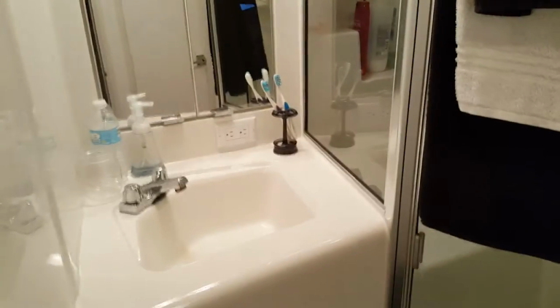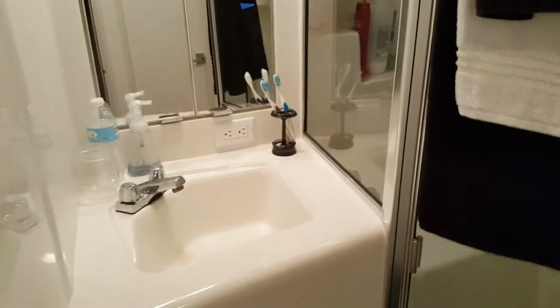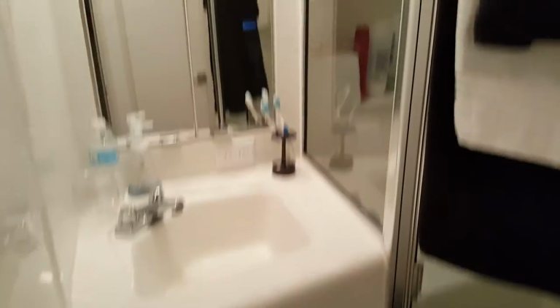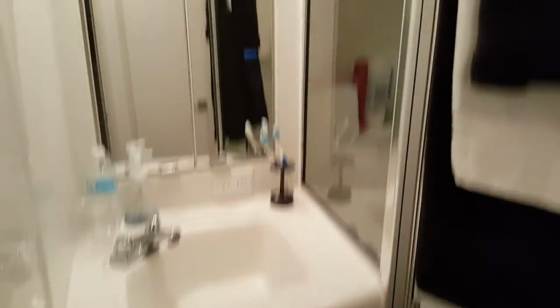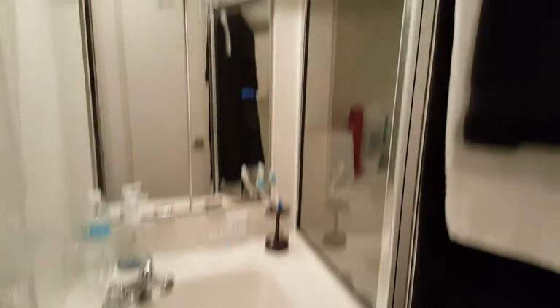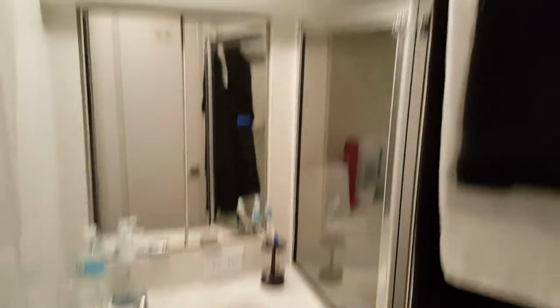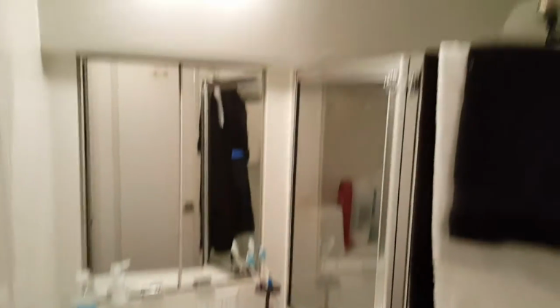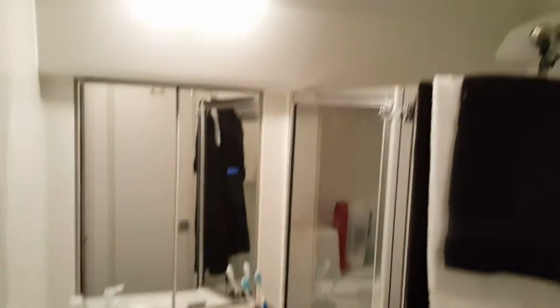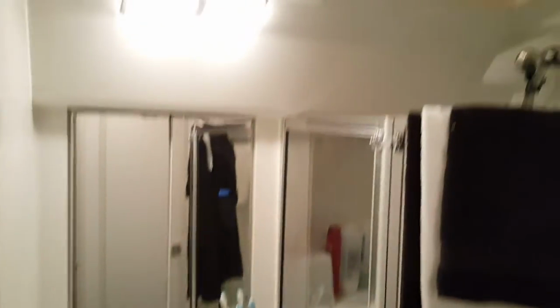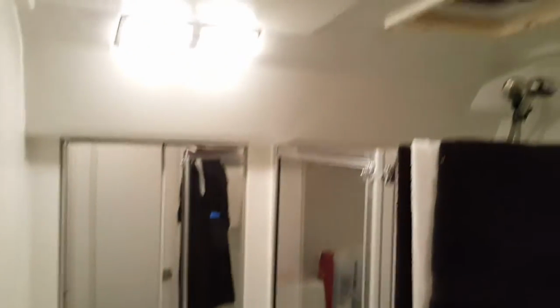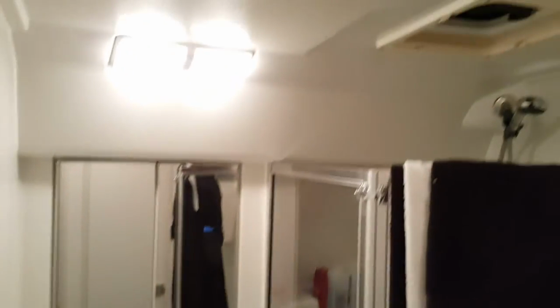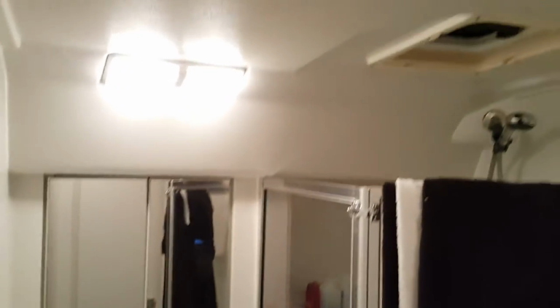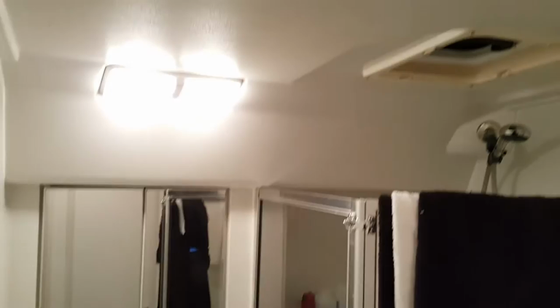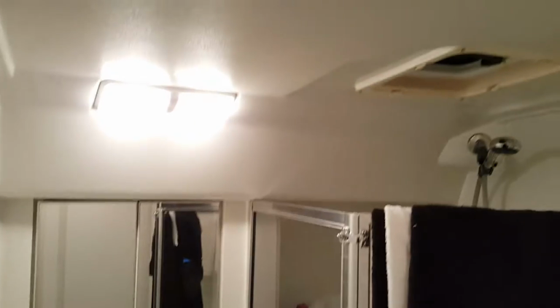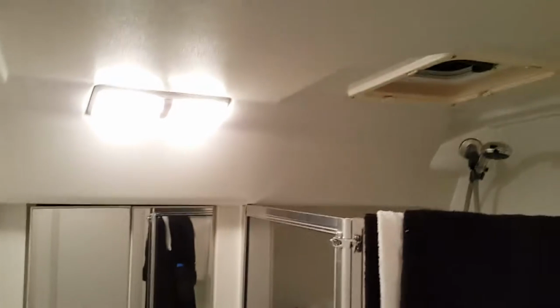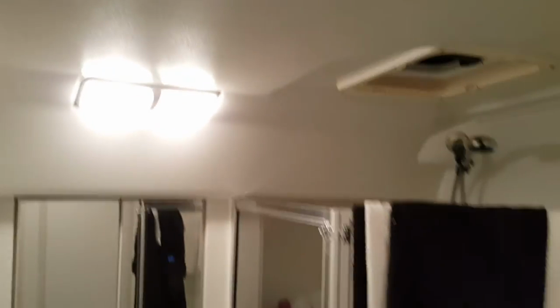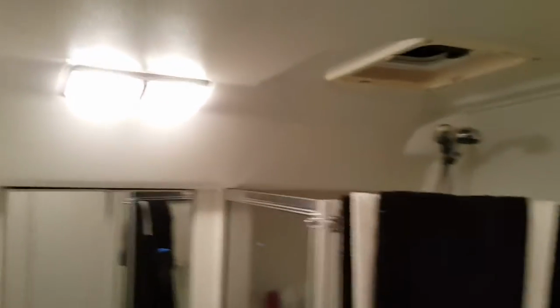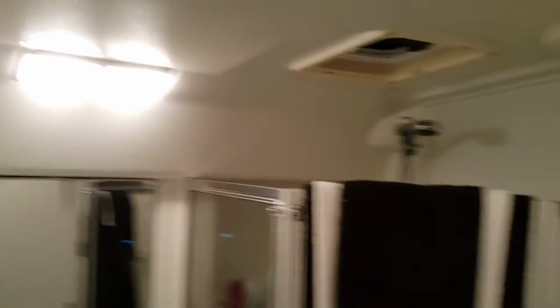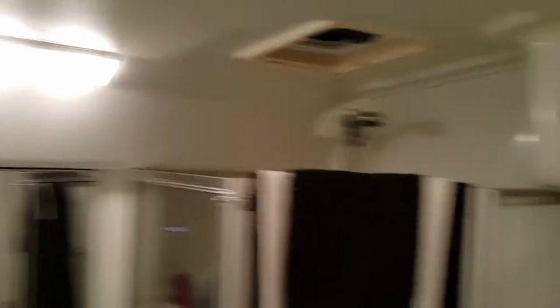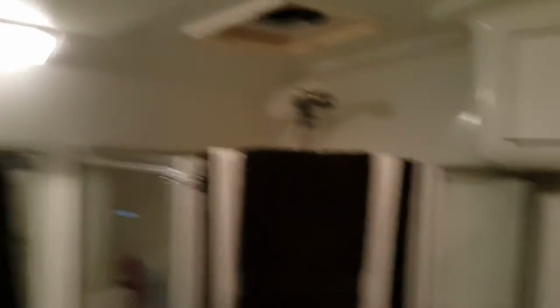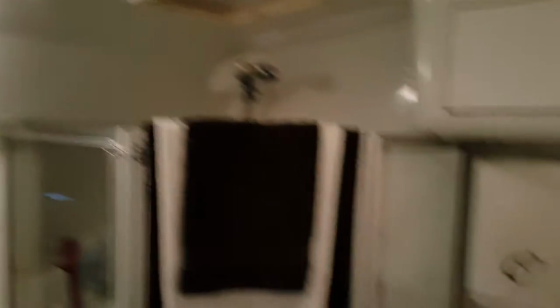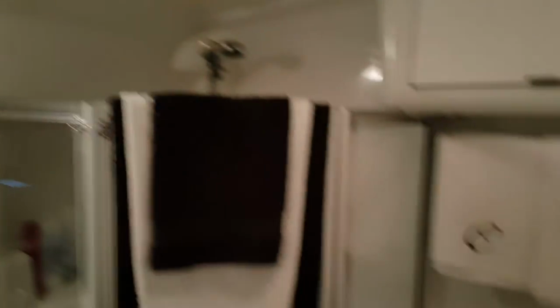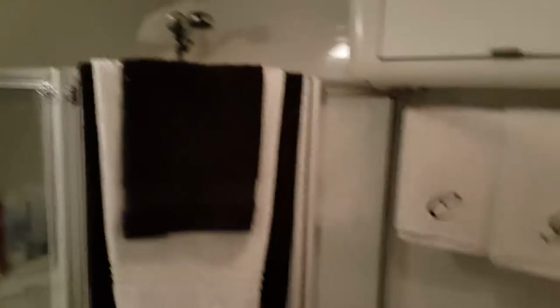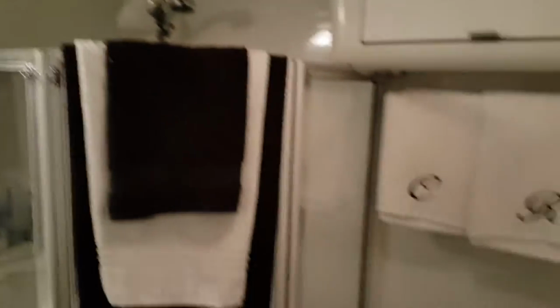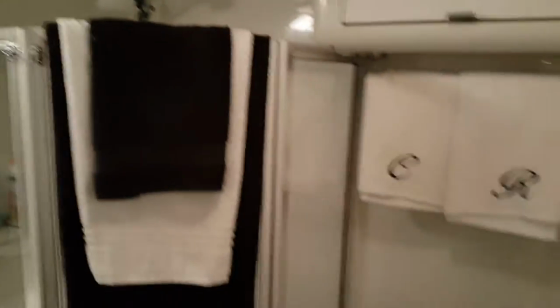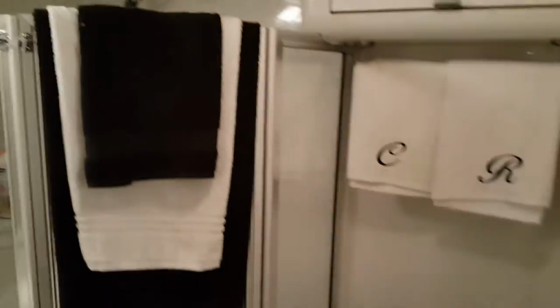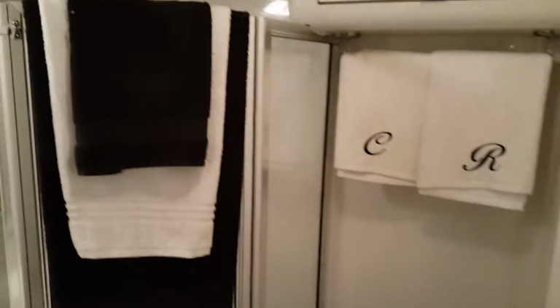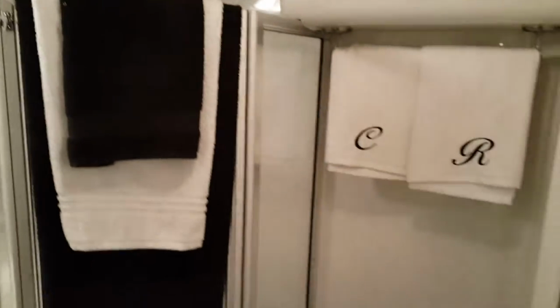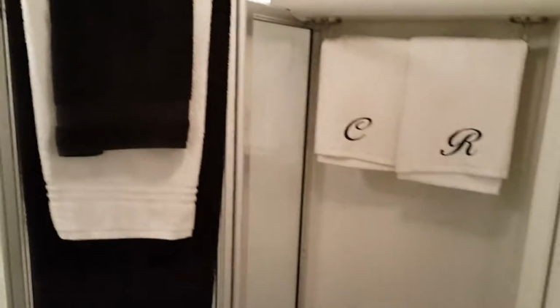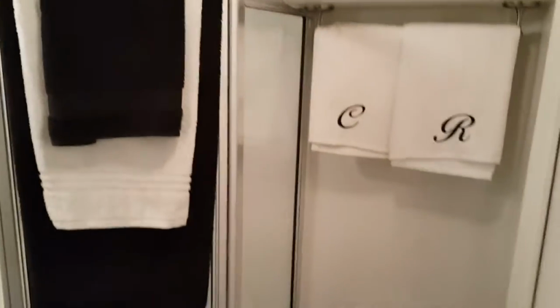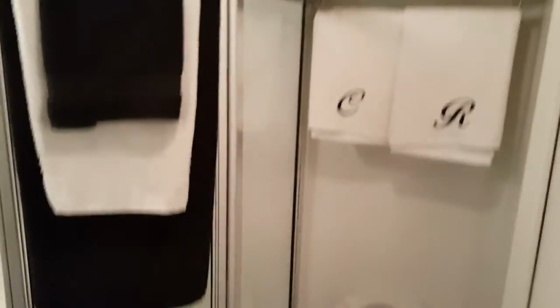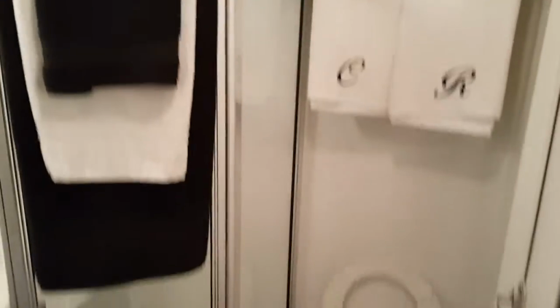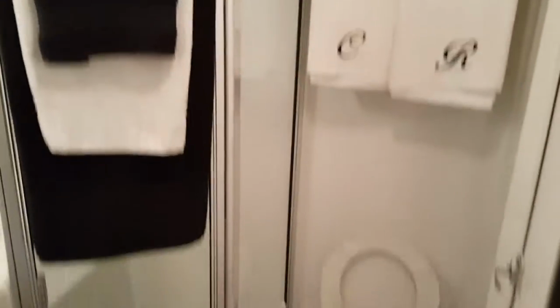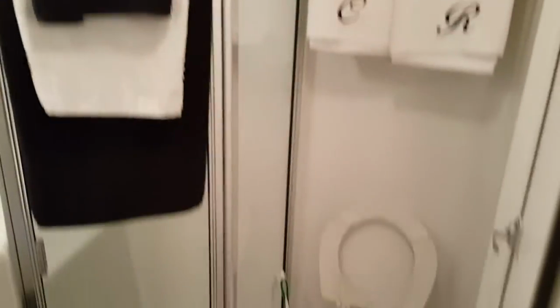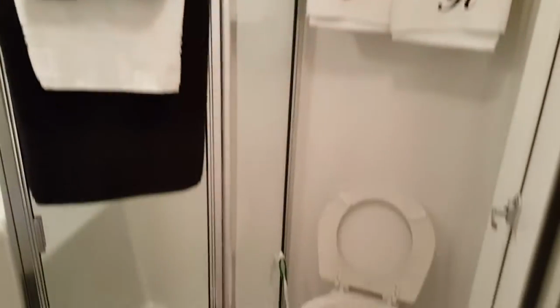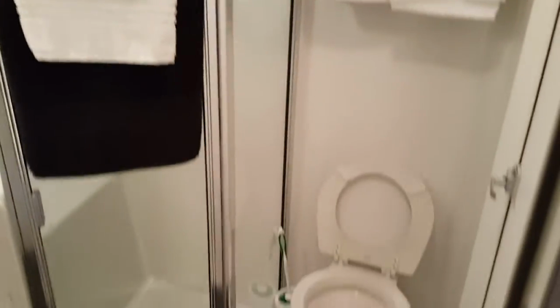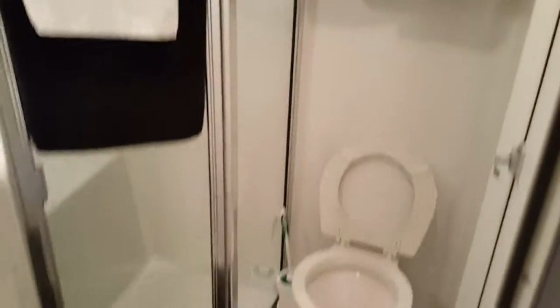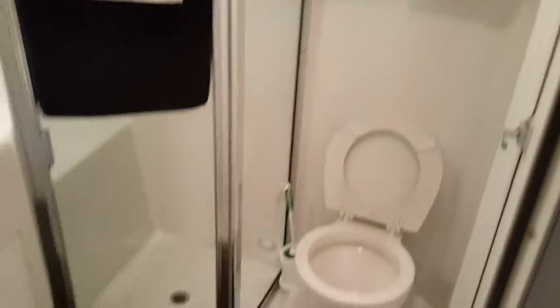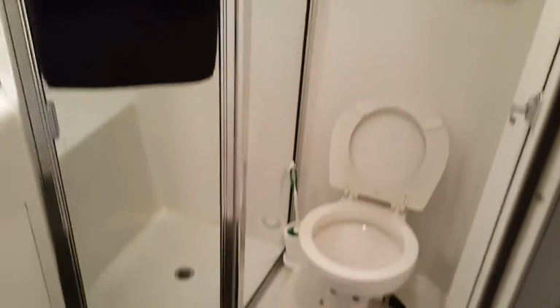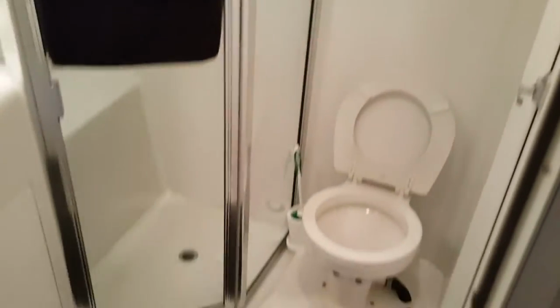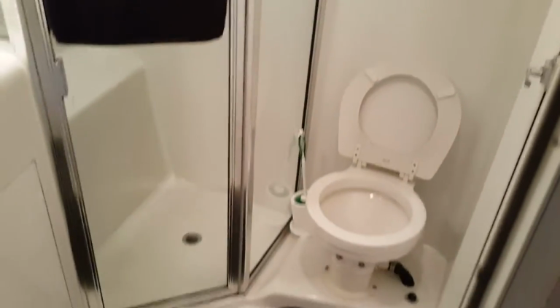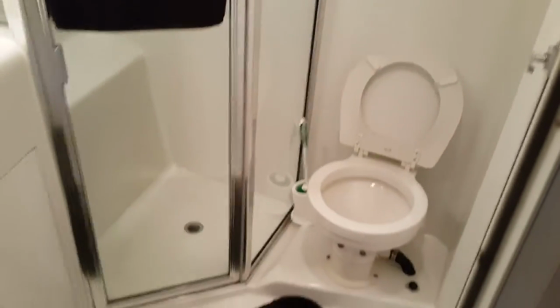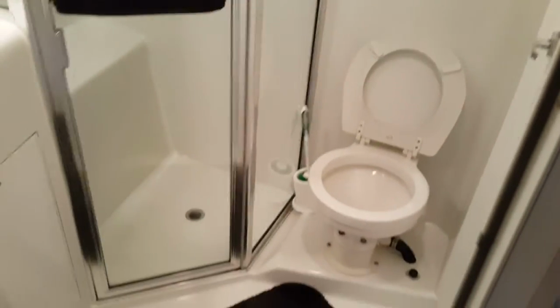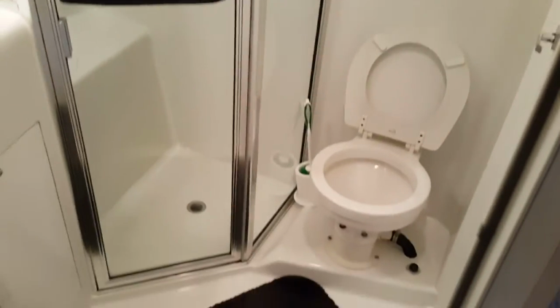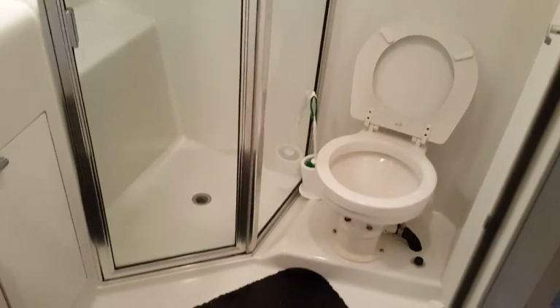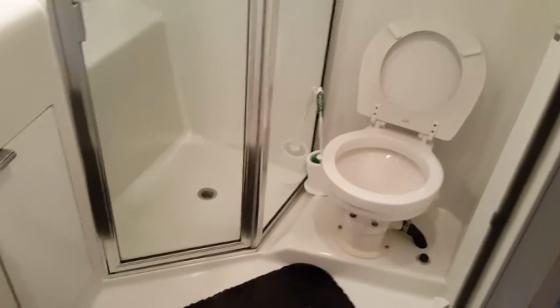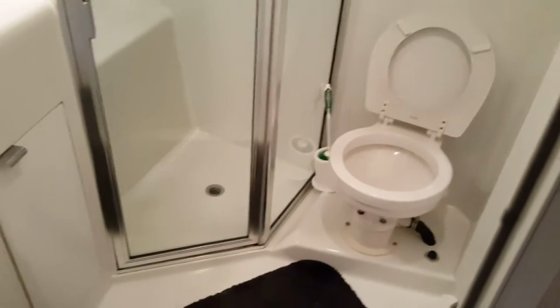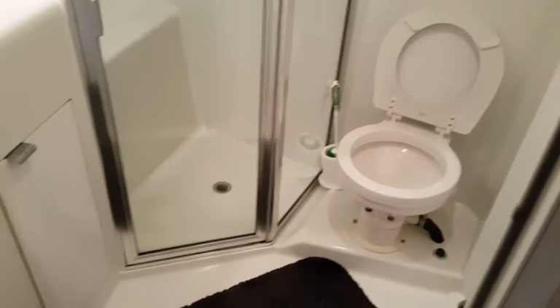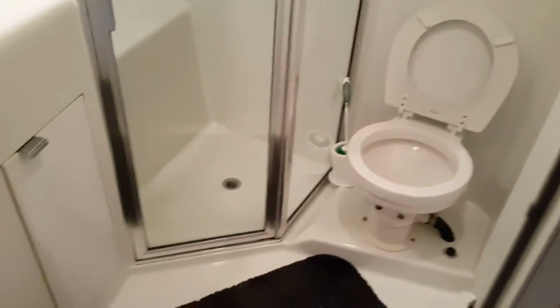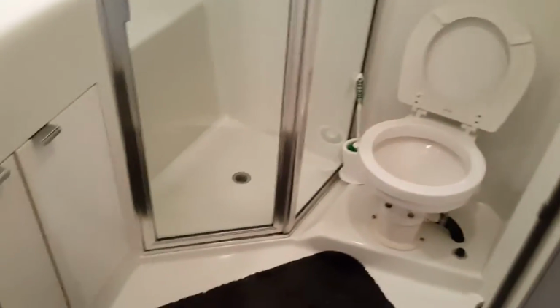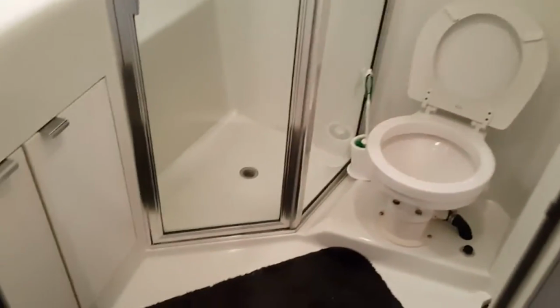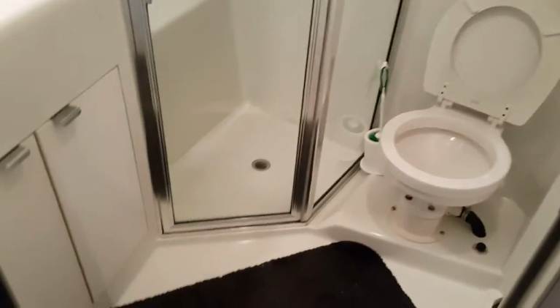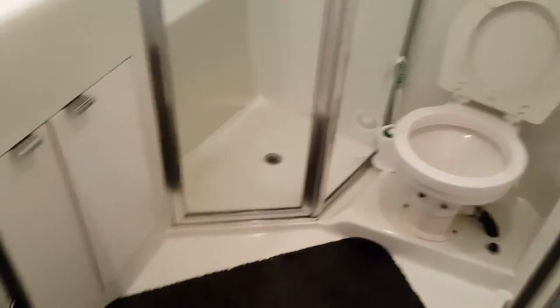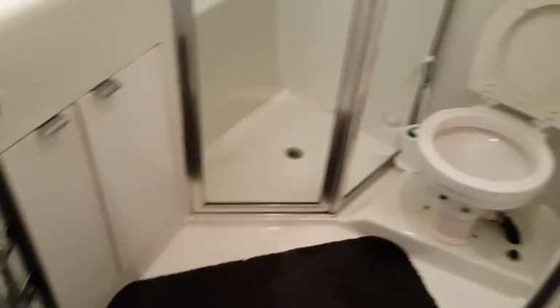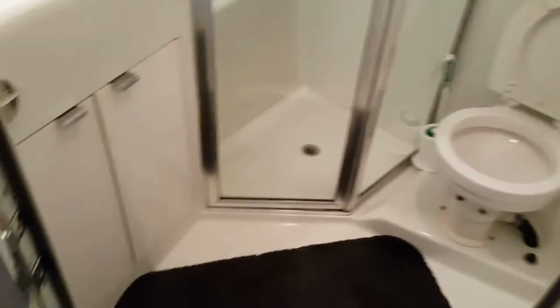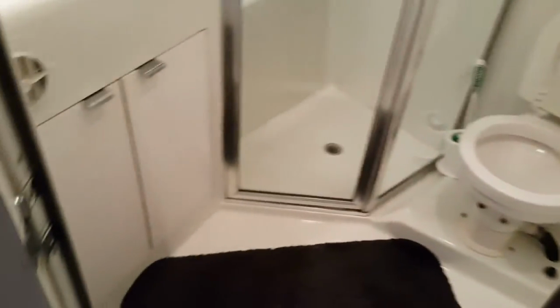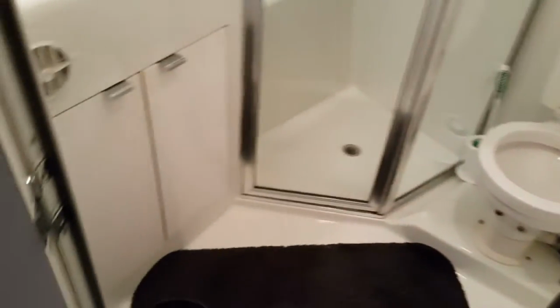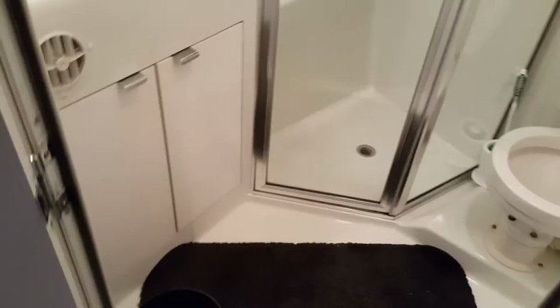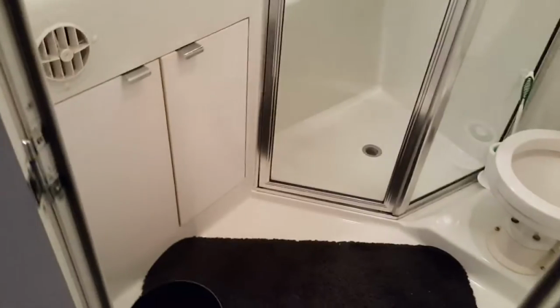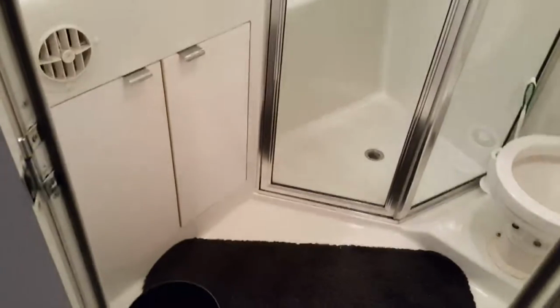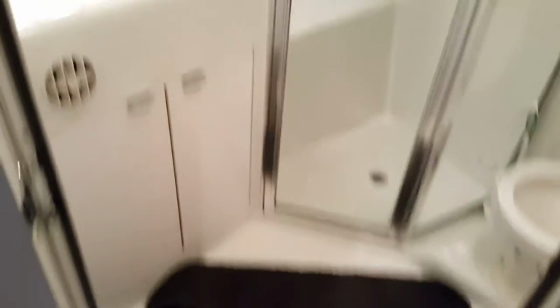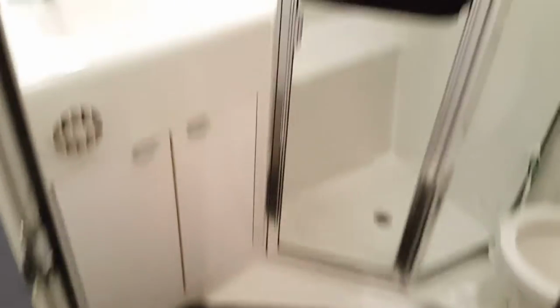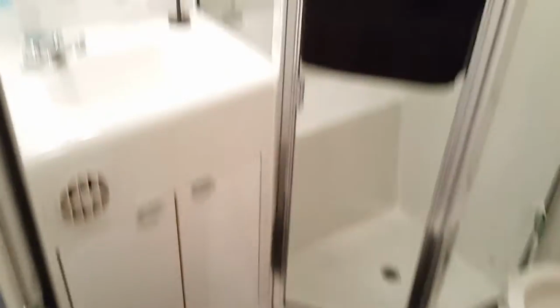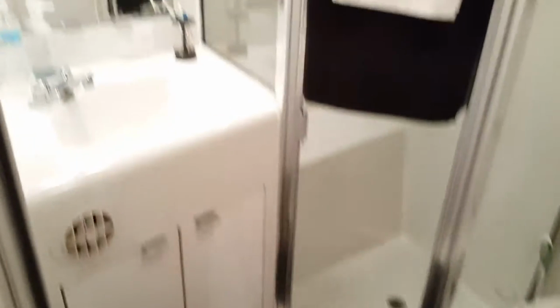The bathroom — the head. Electric flush.